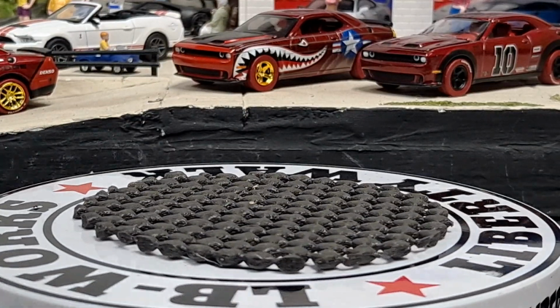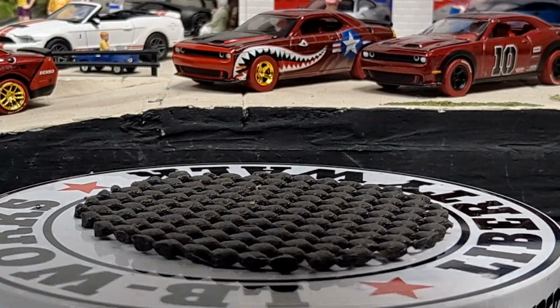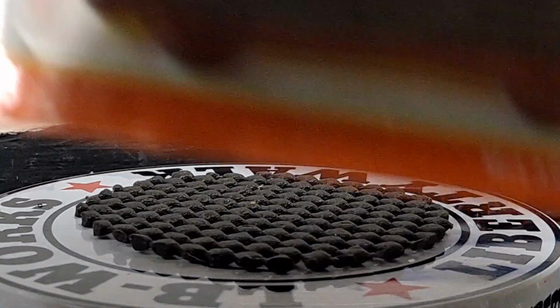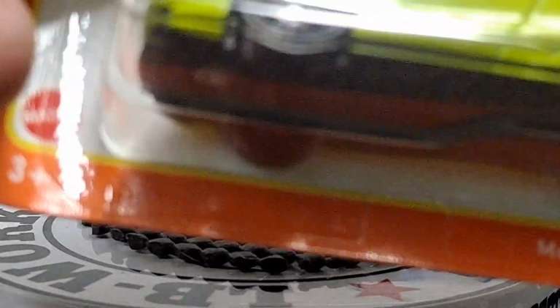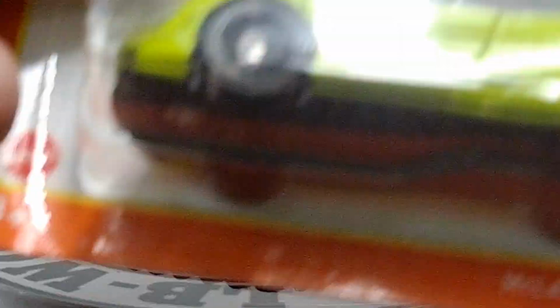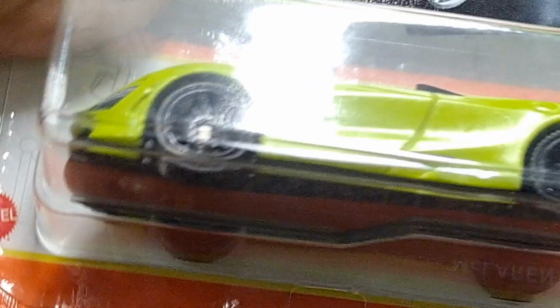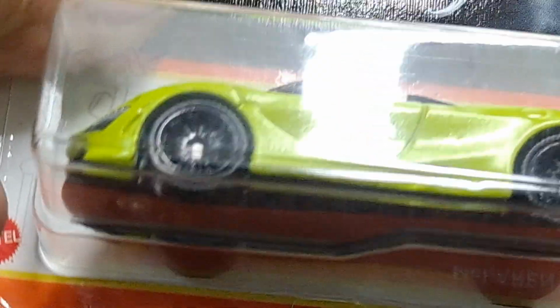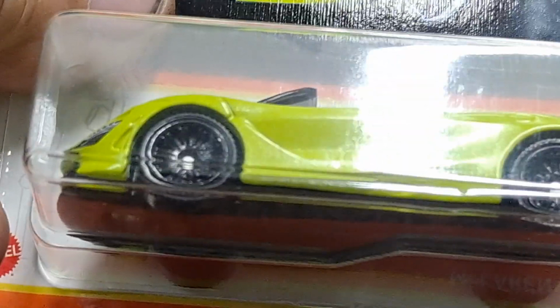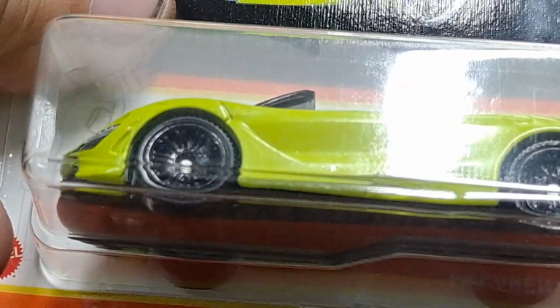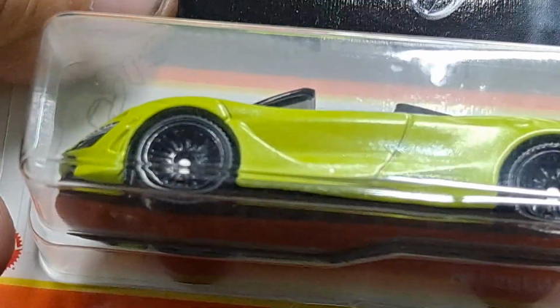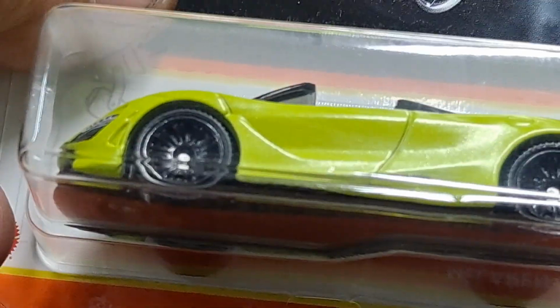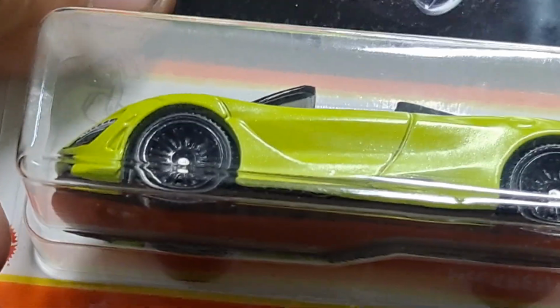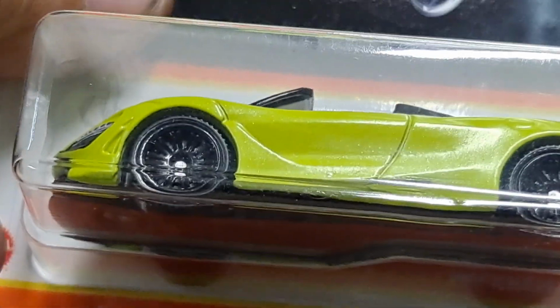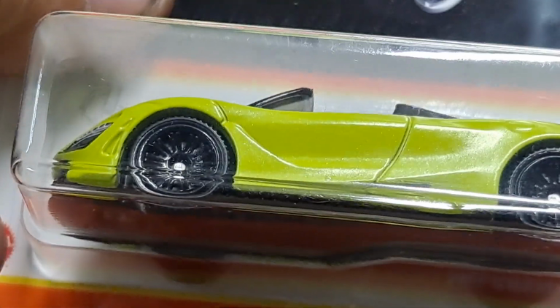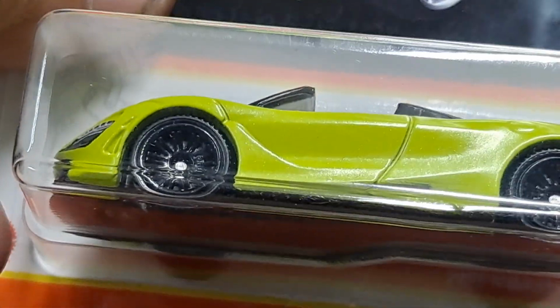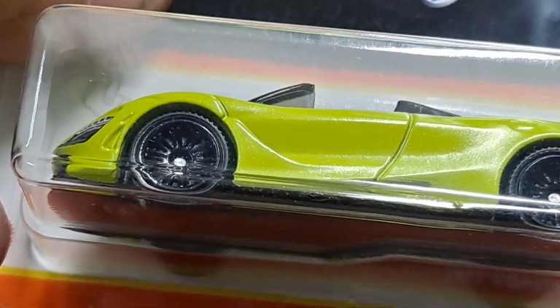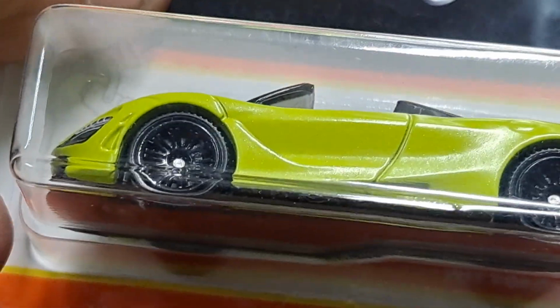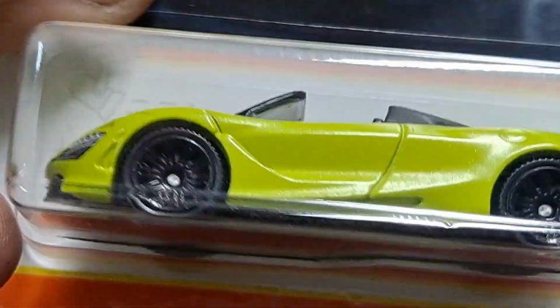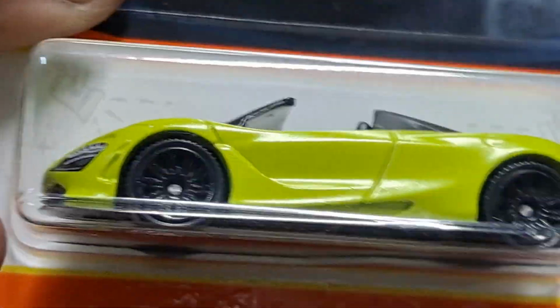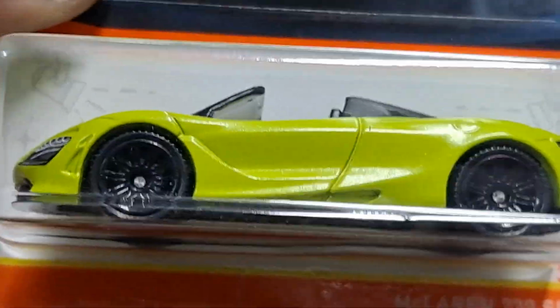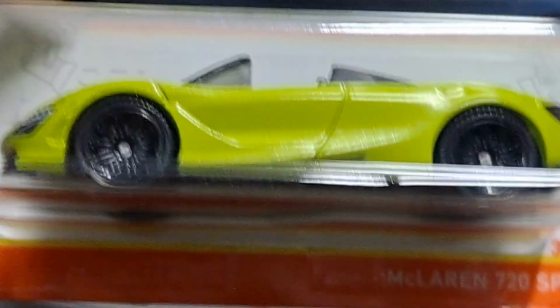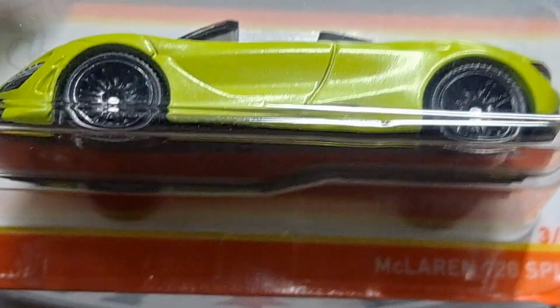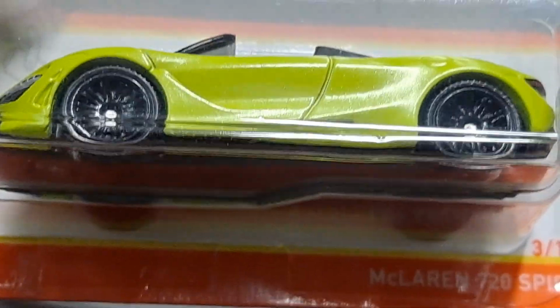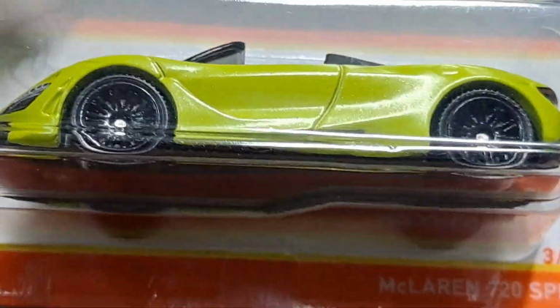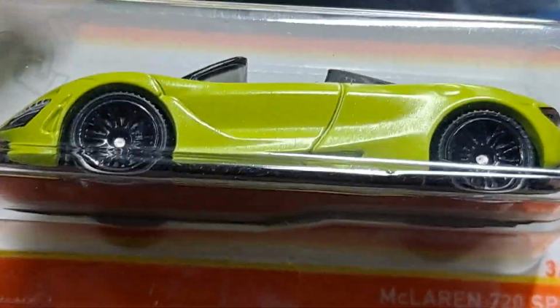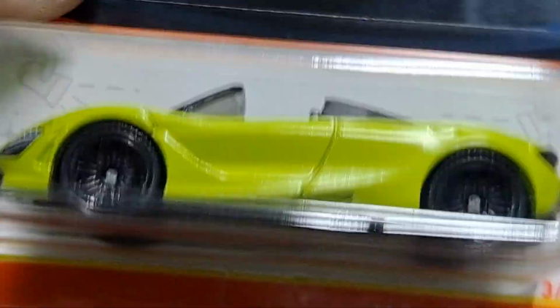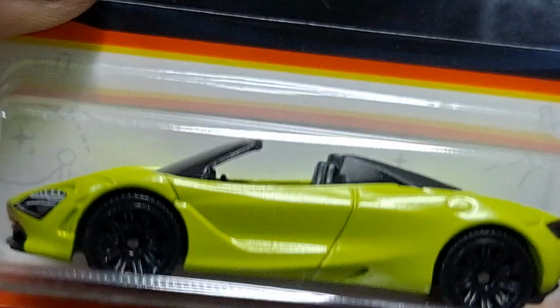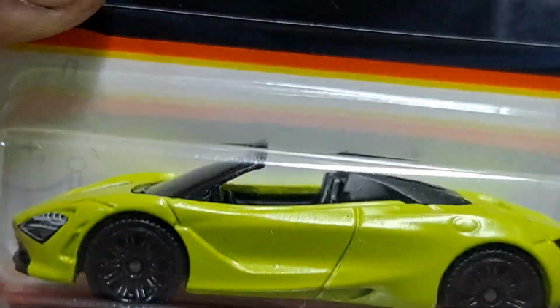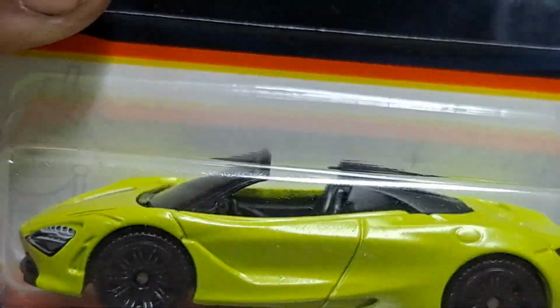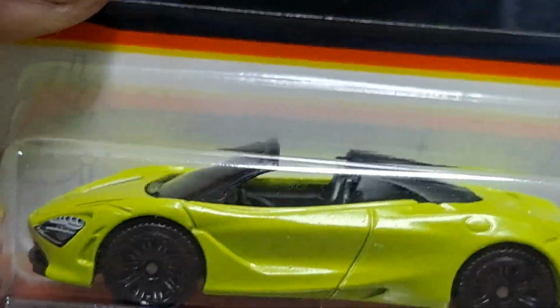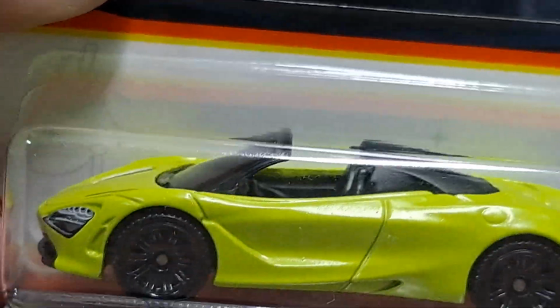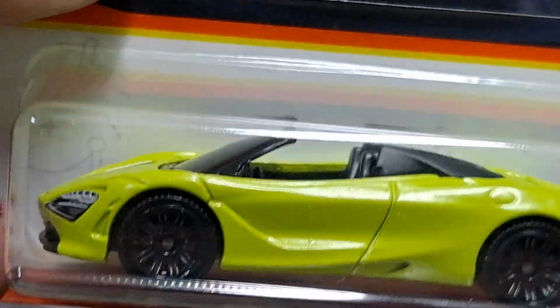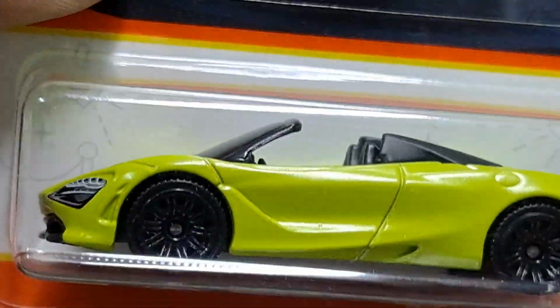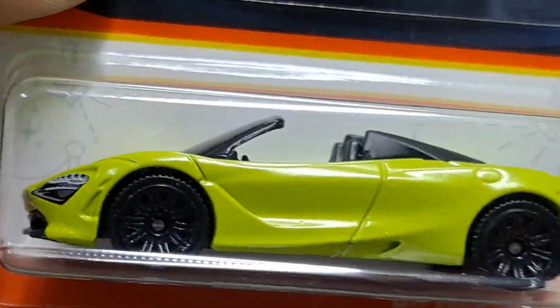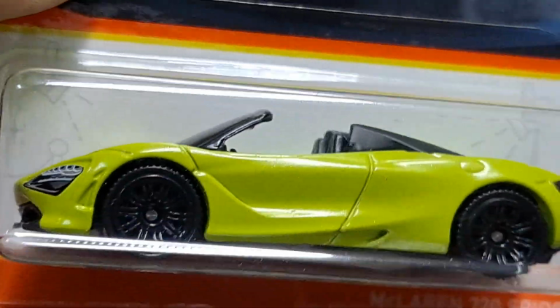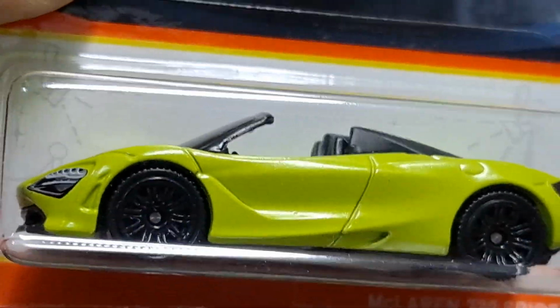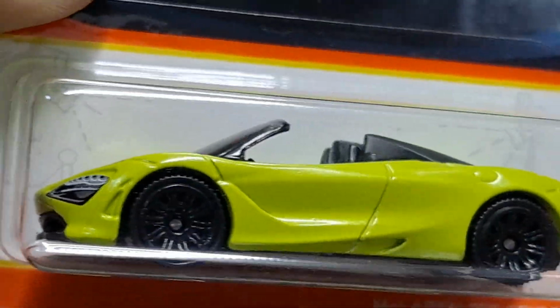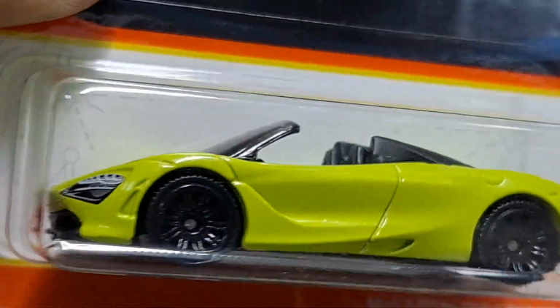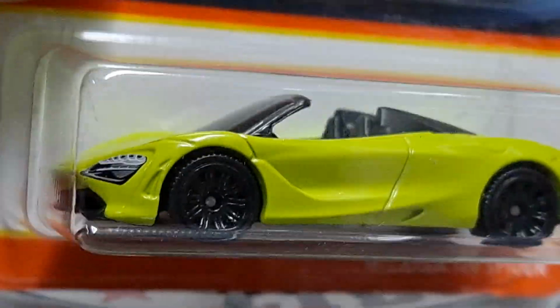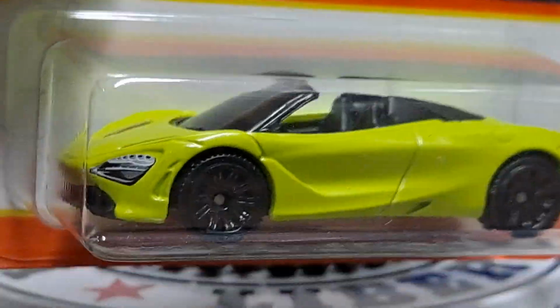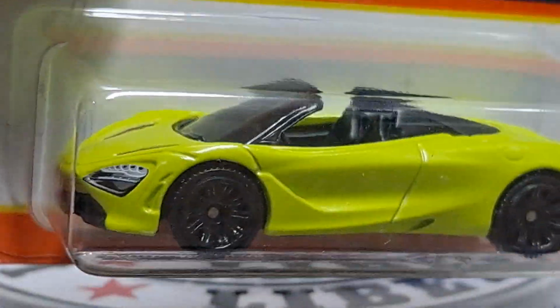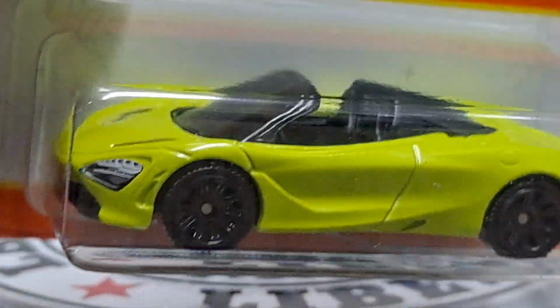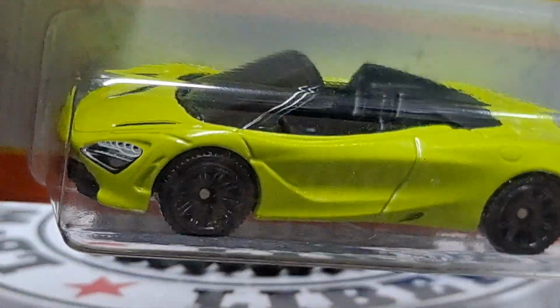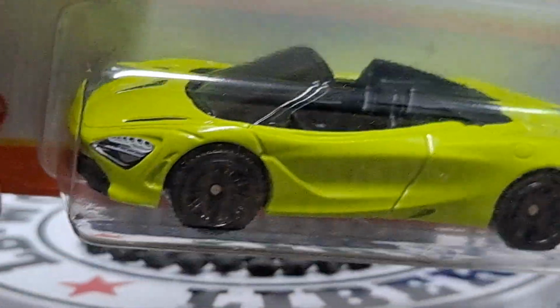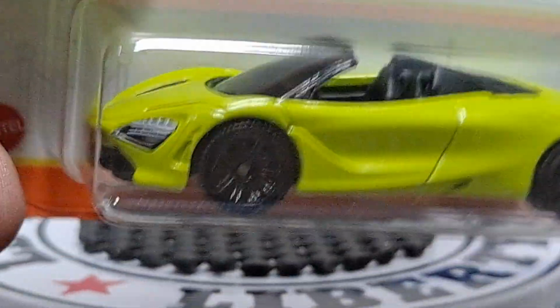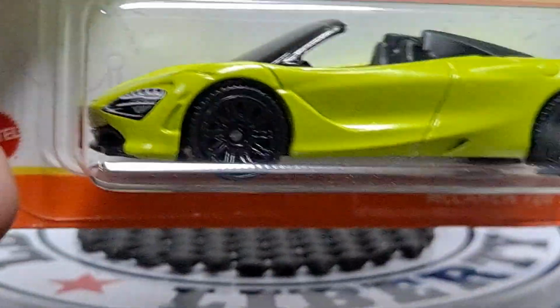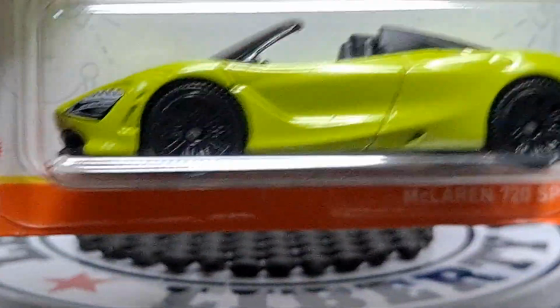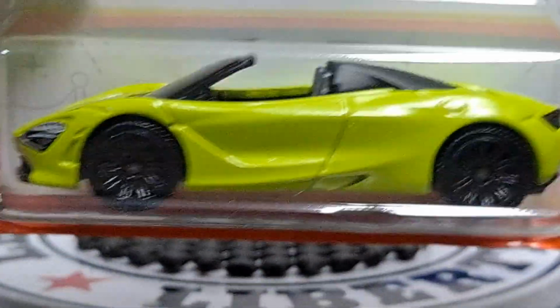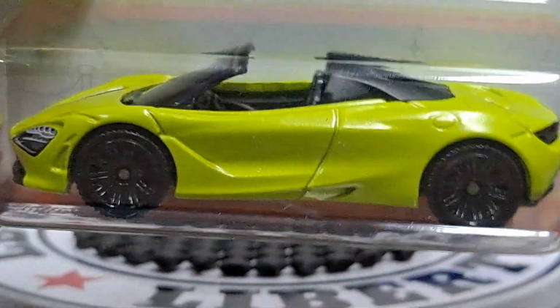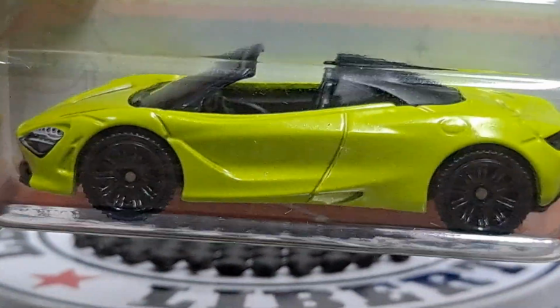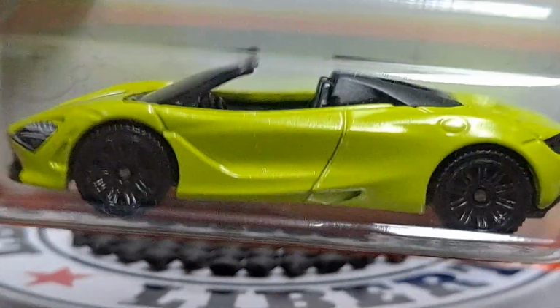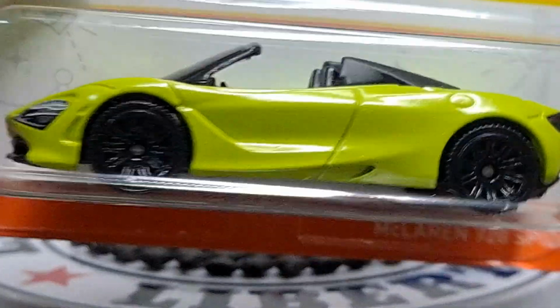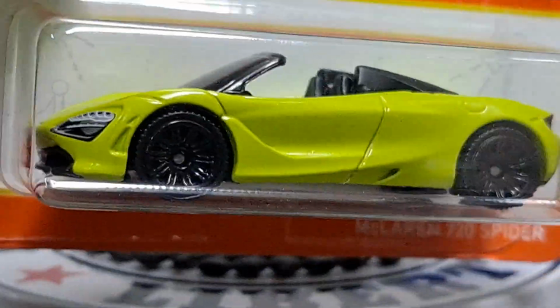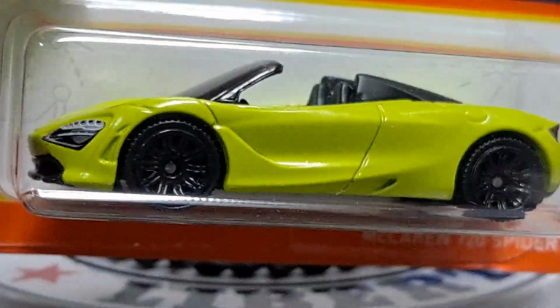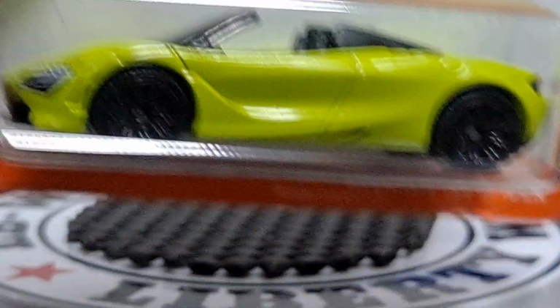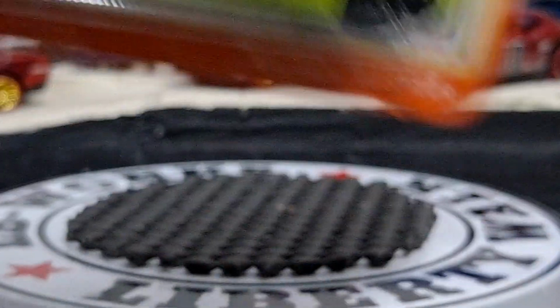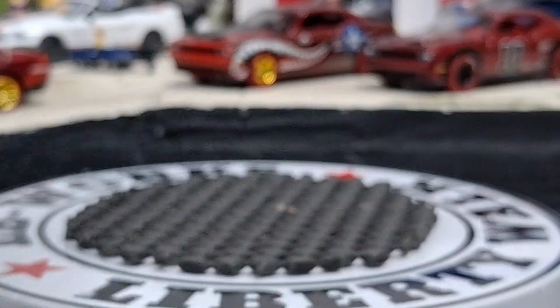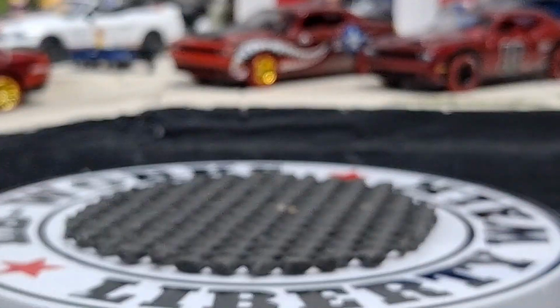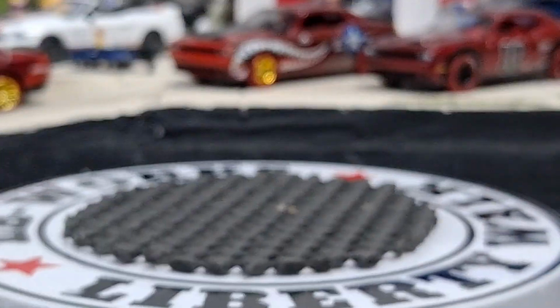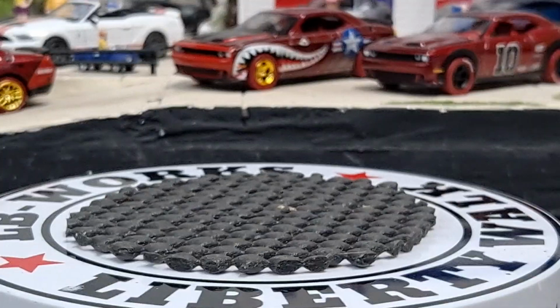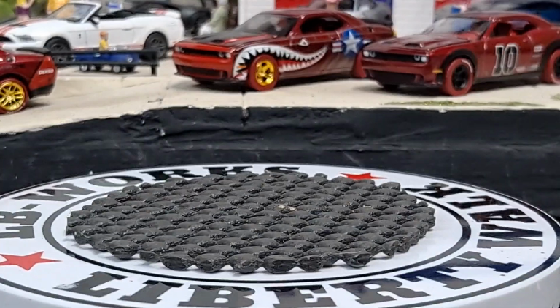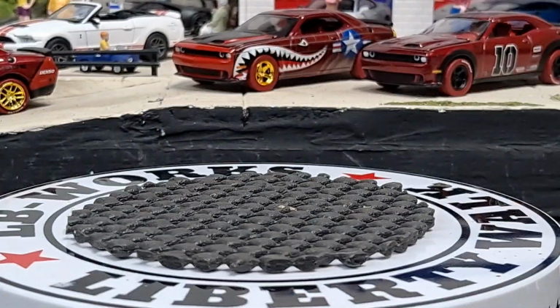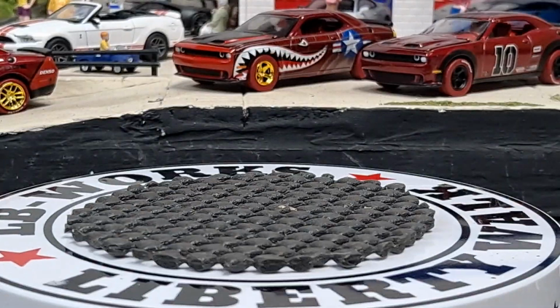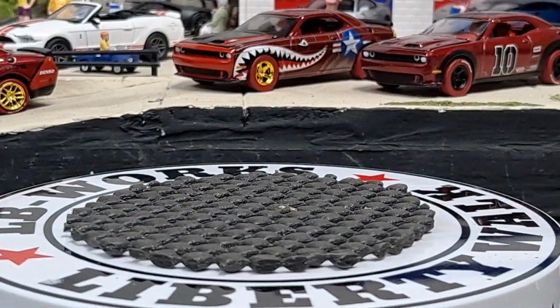Then we have a McLaren 720 Spyder. Pretty cool neon yellow color.